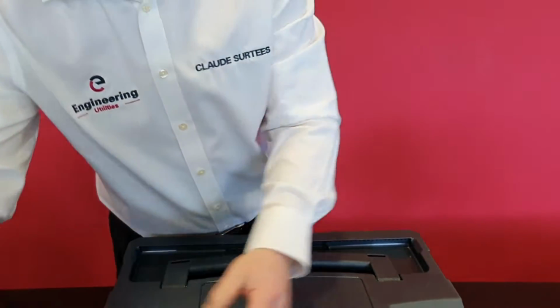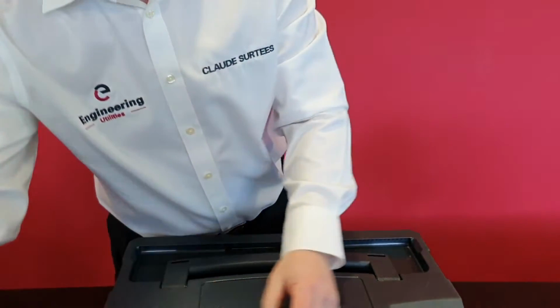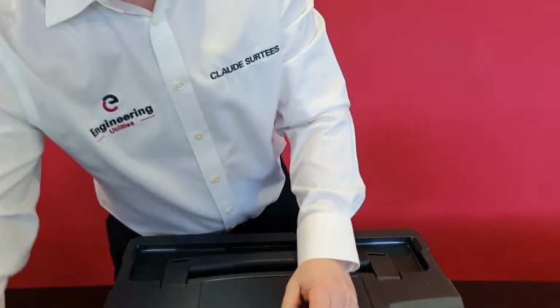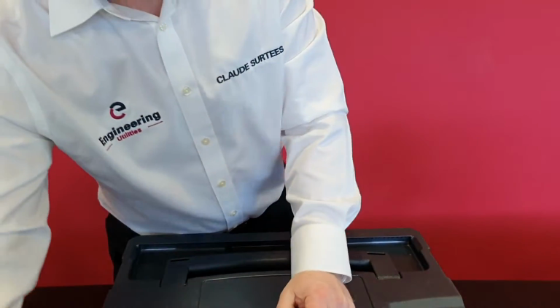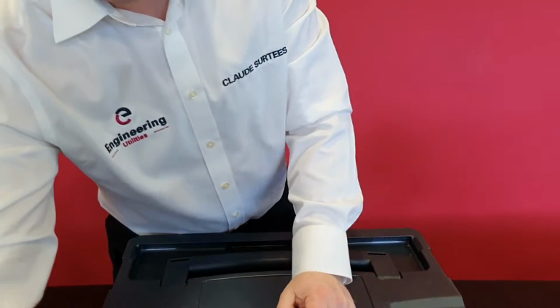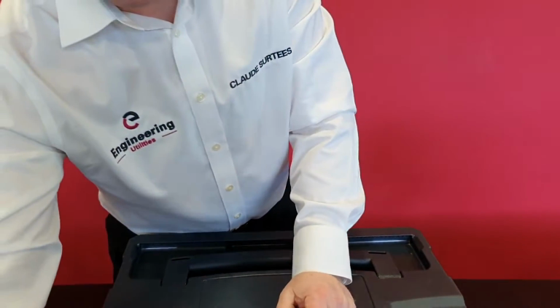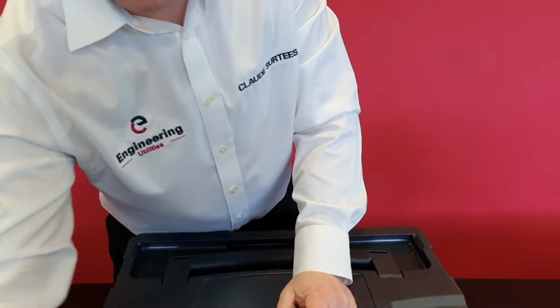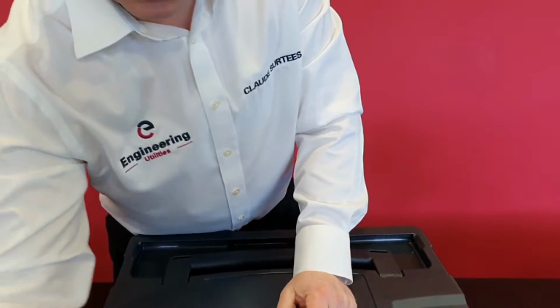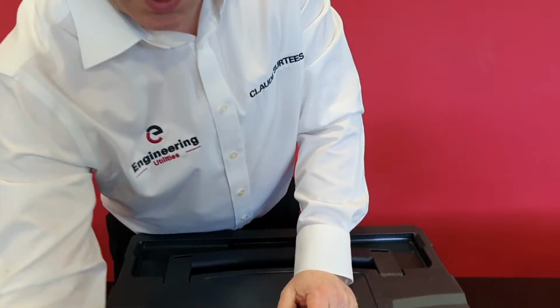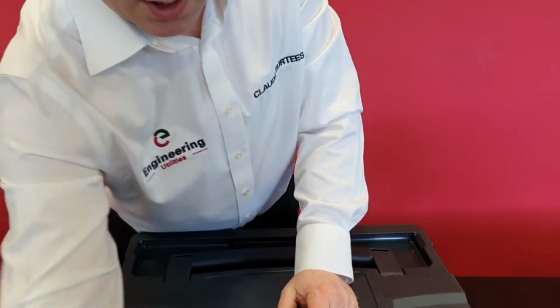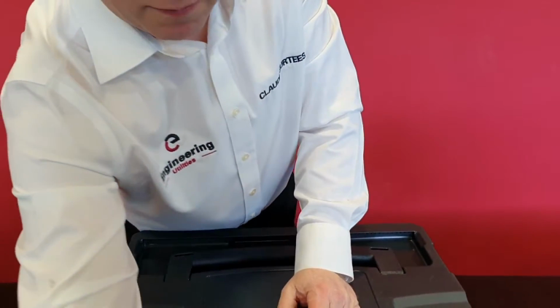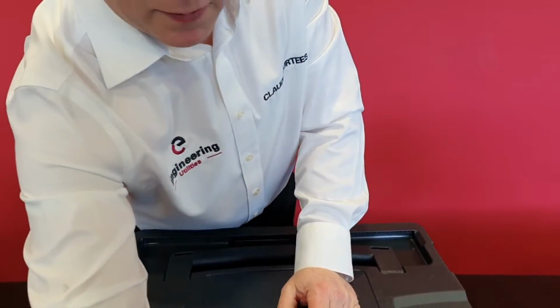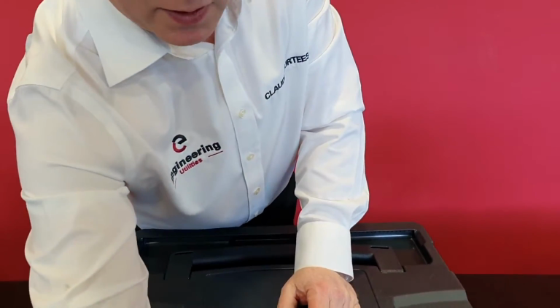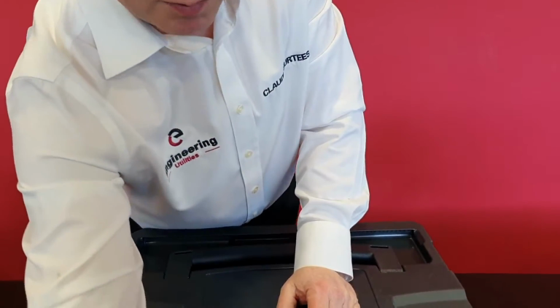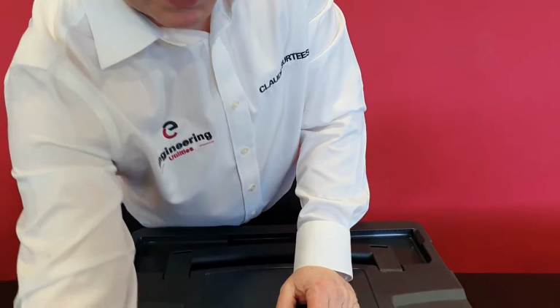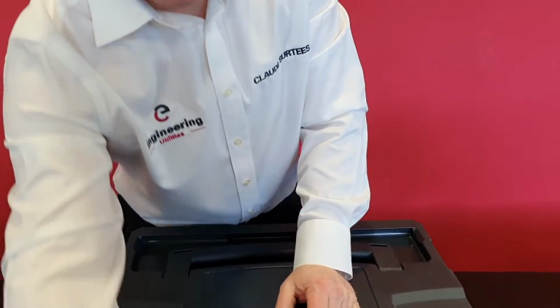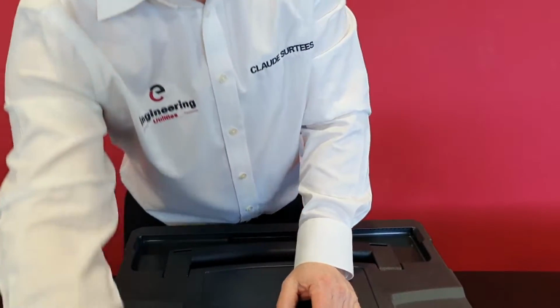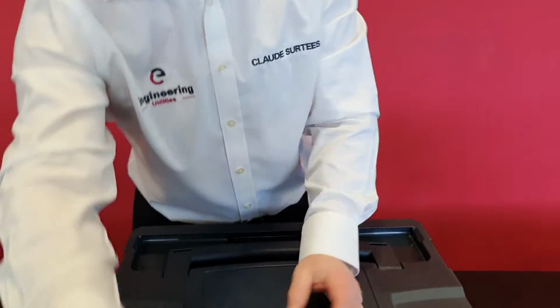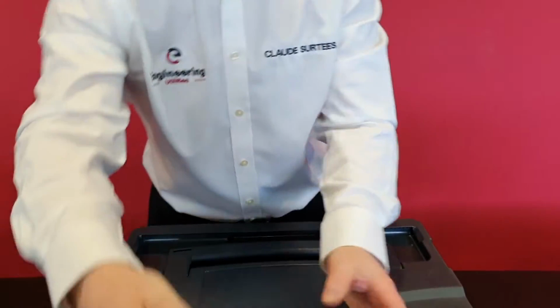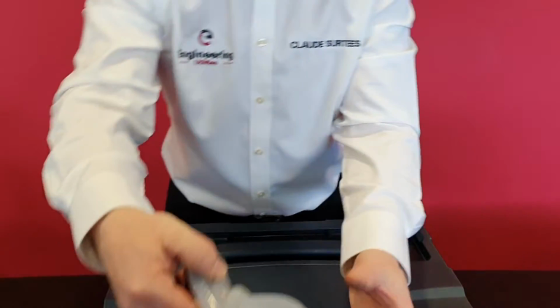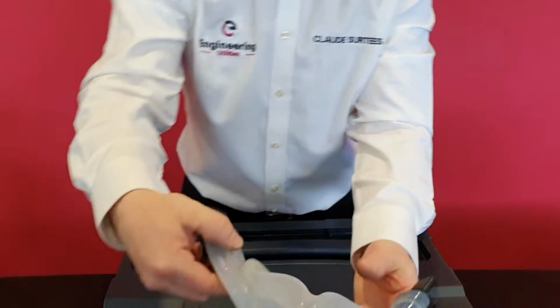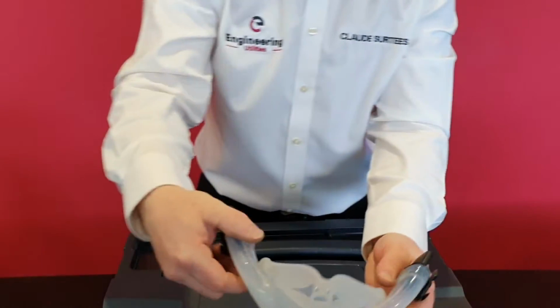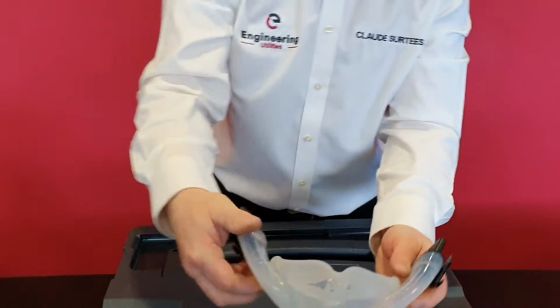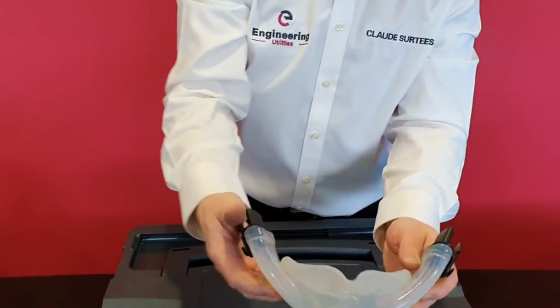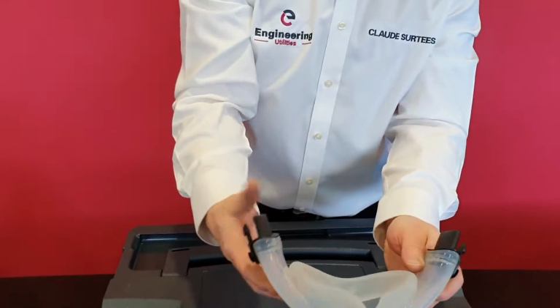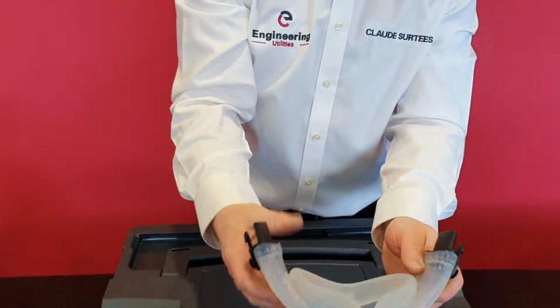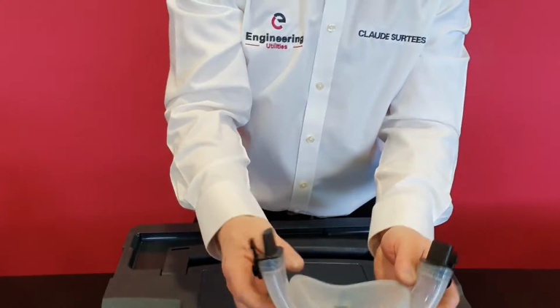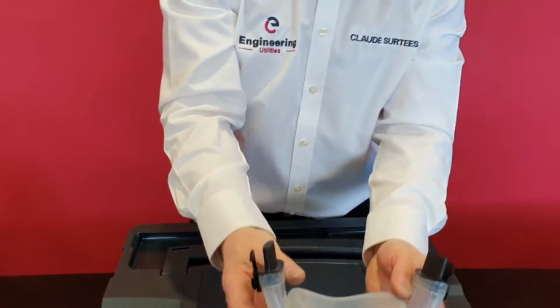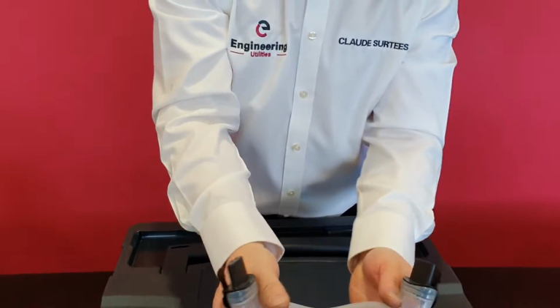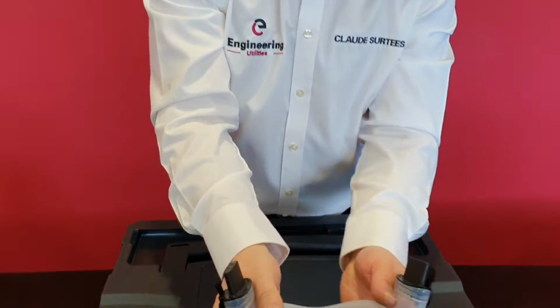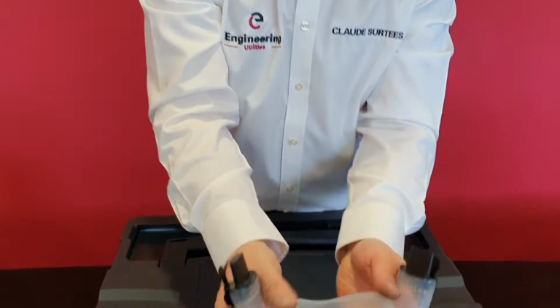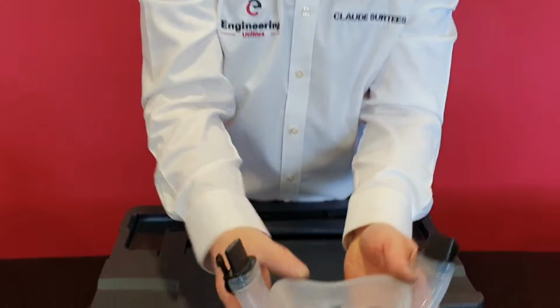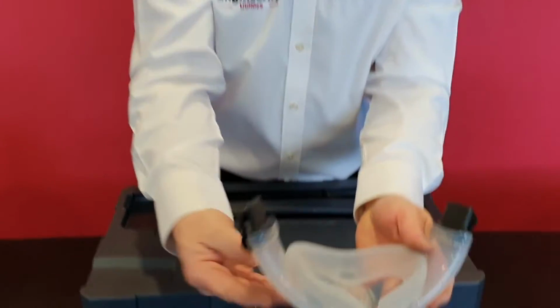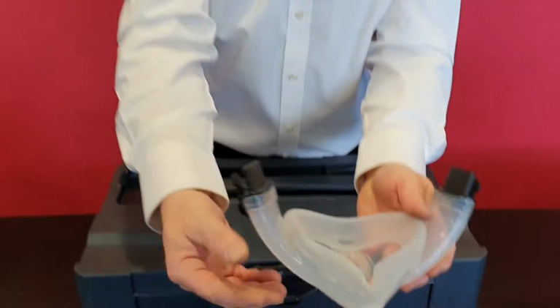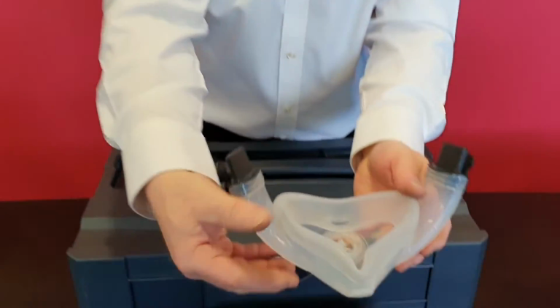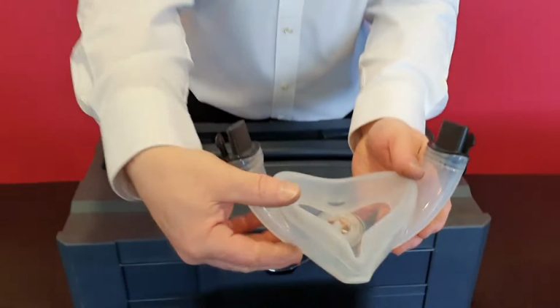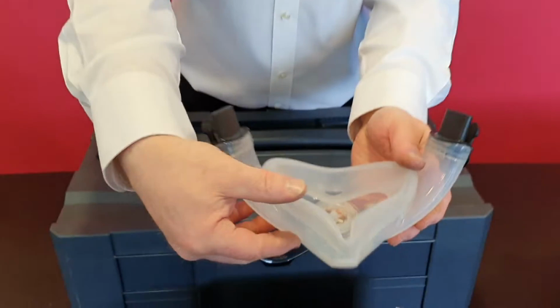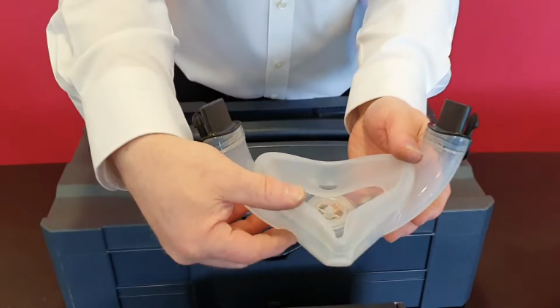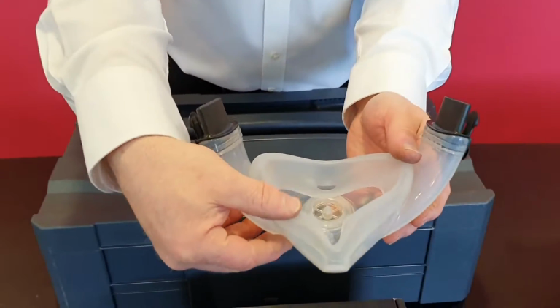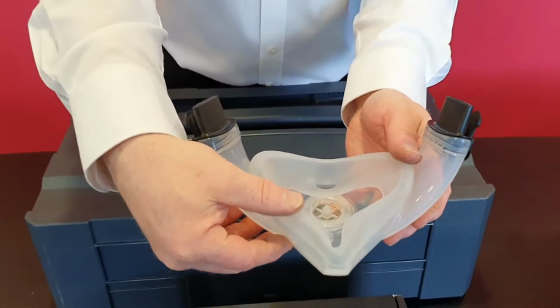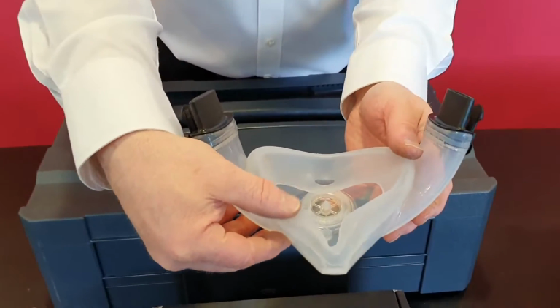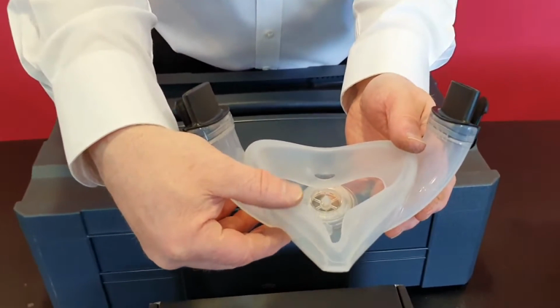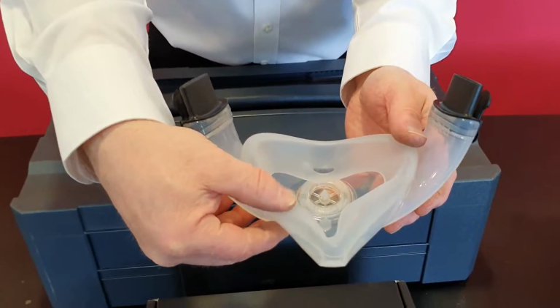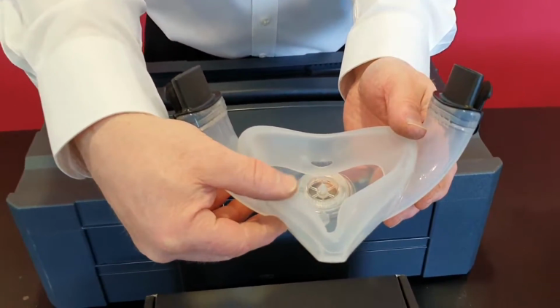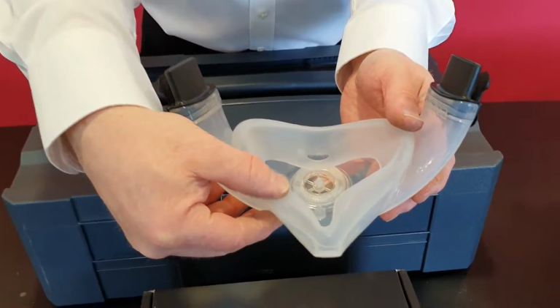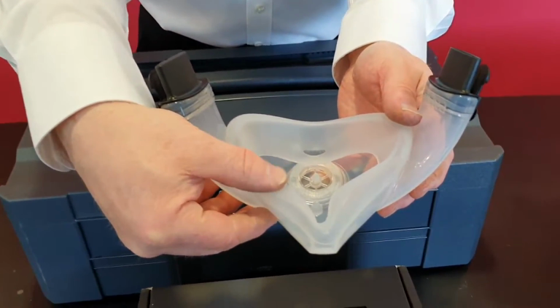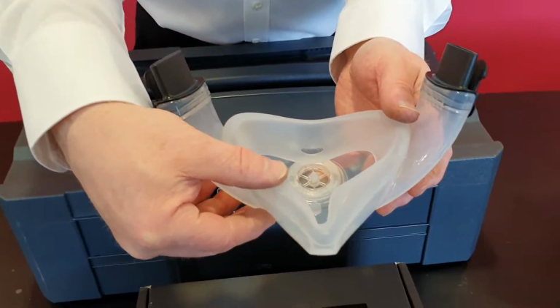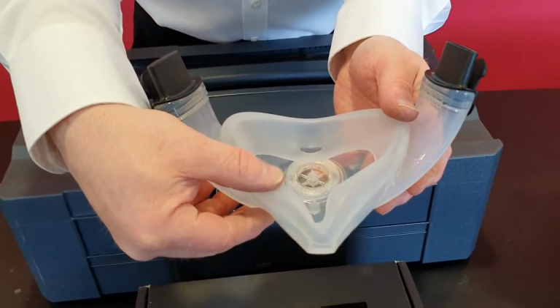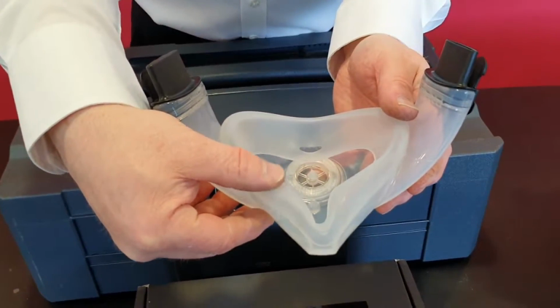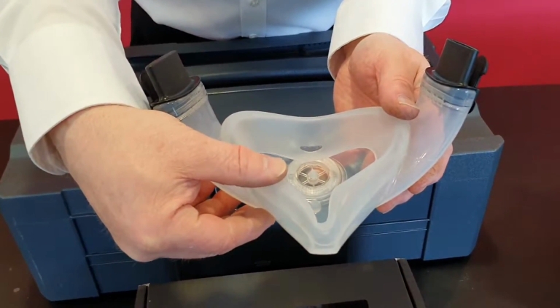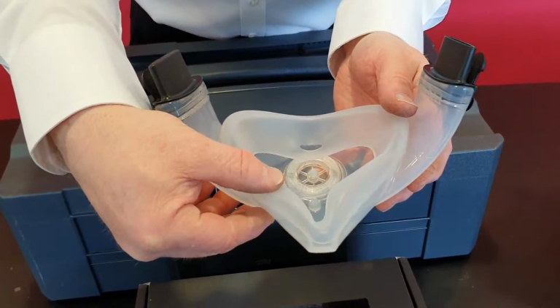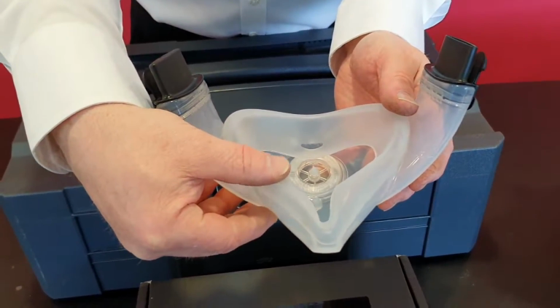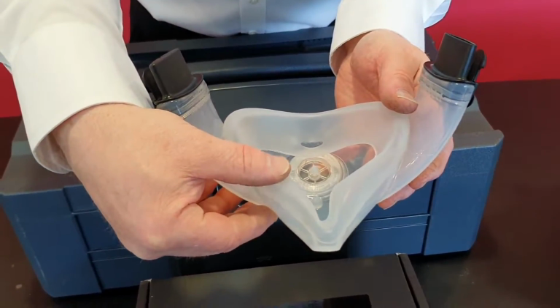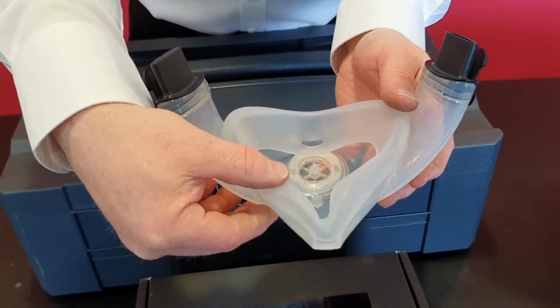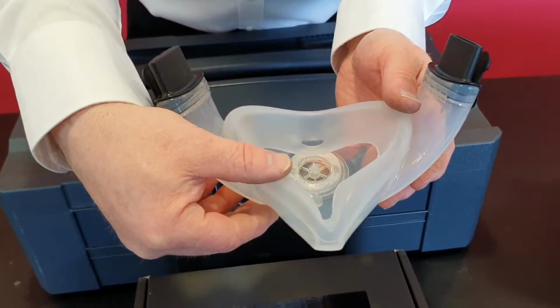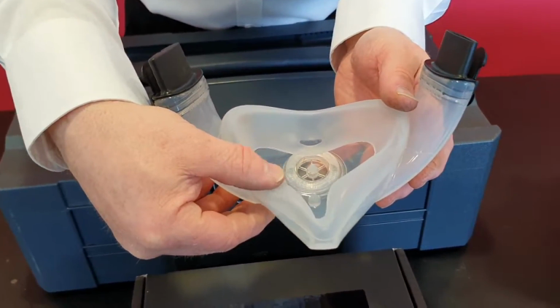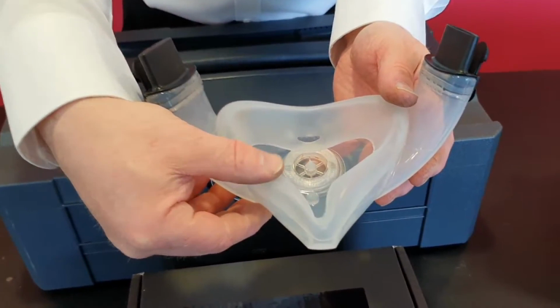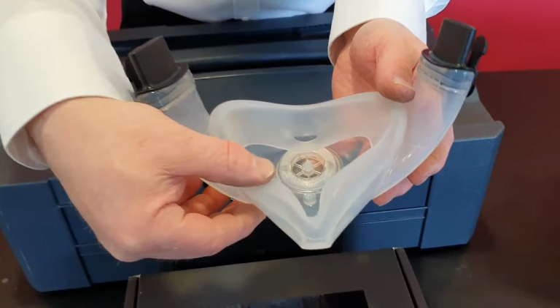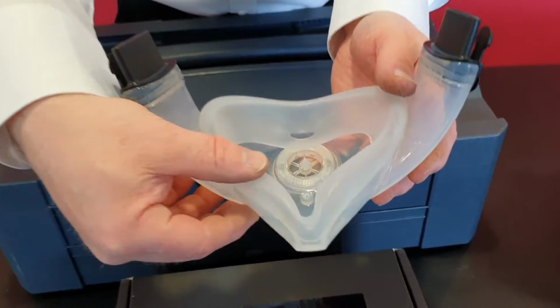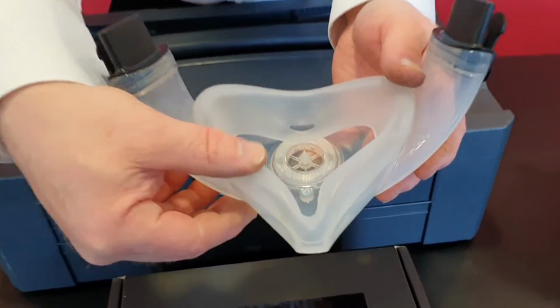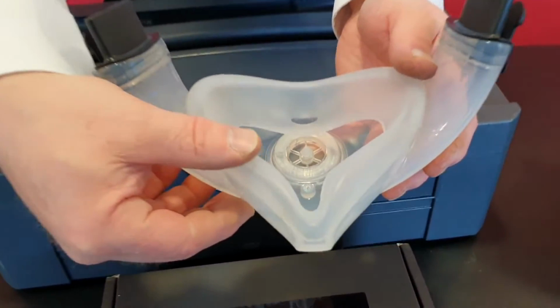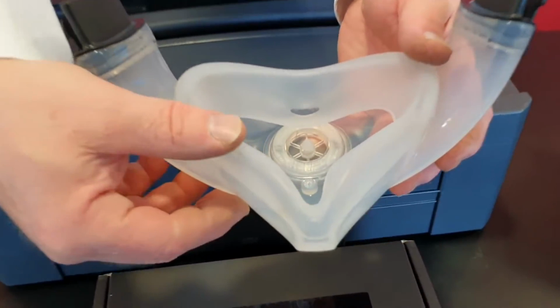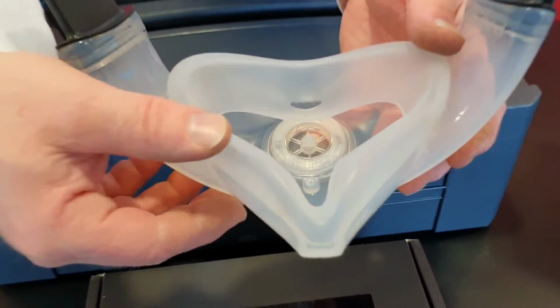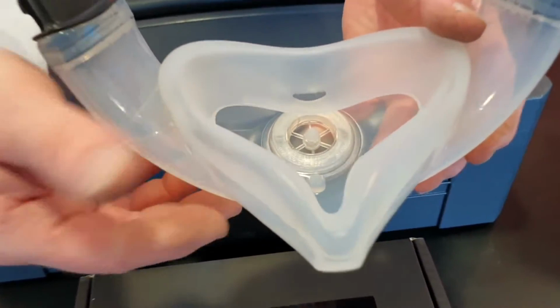This is the half face mask. It's medical grade silicone — very, very soft, very comfortable fit and a very good seal indeed.